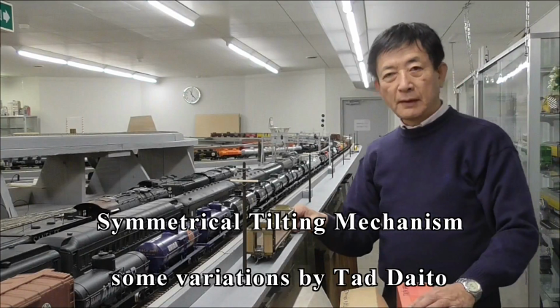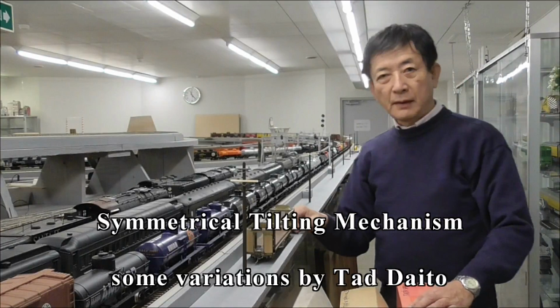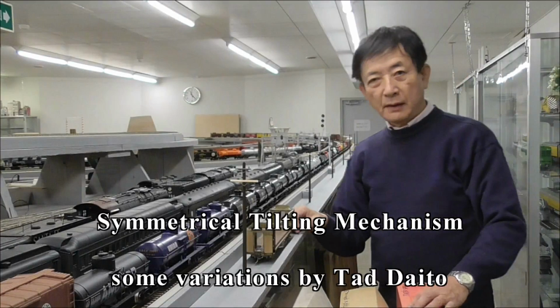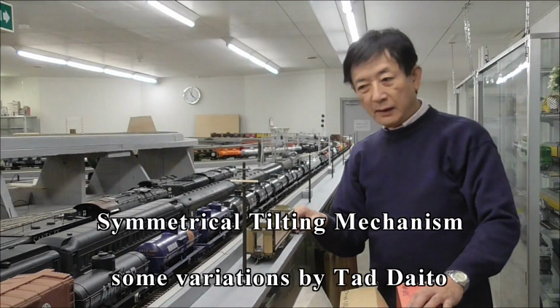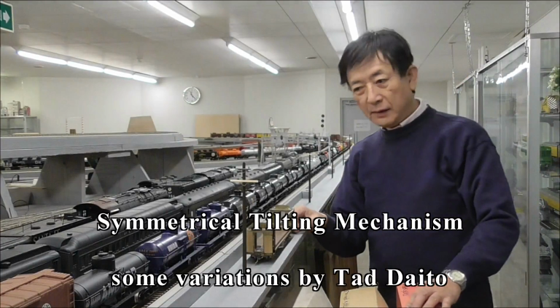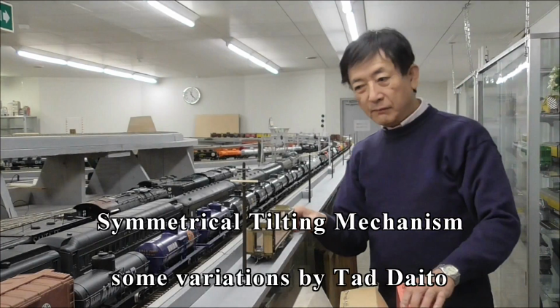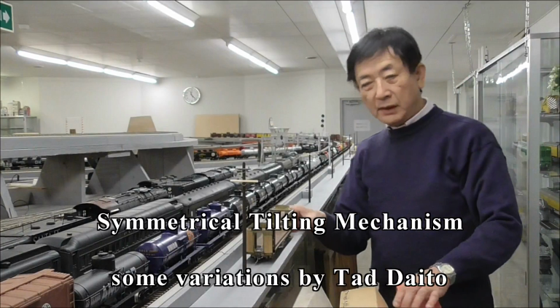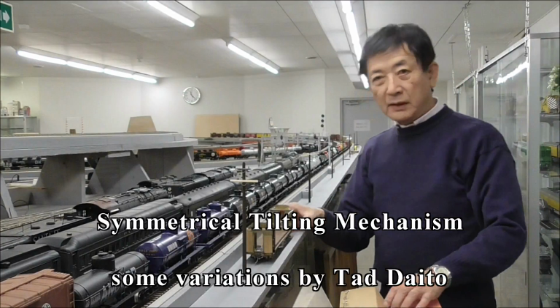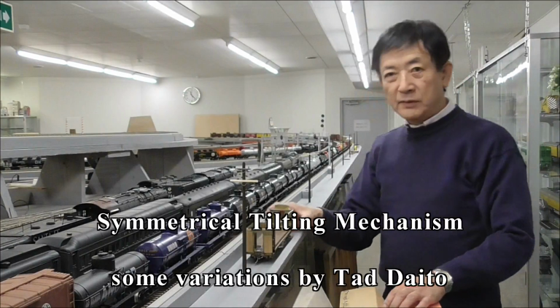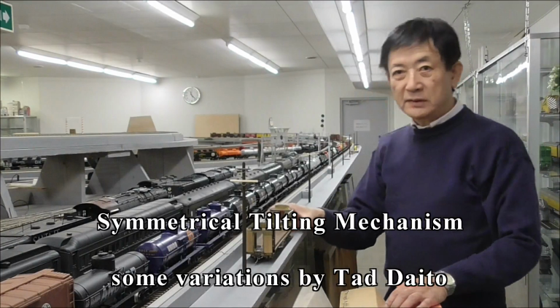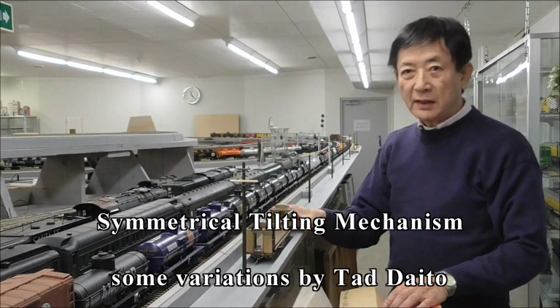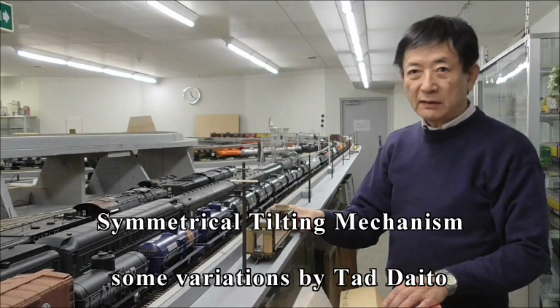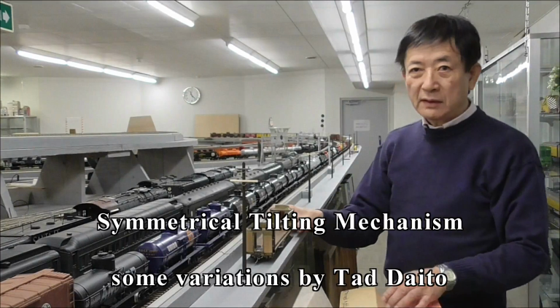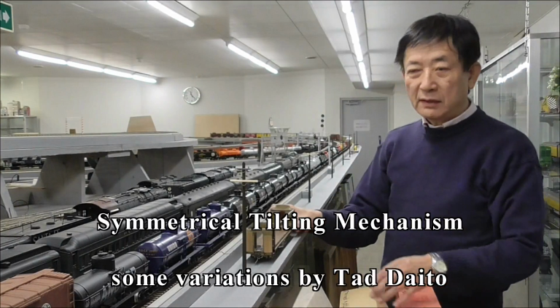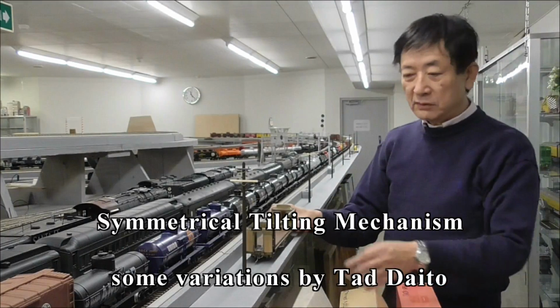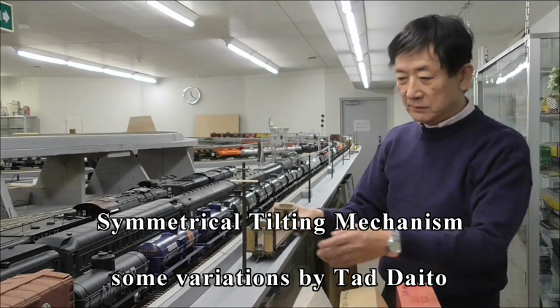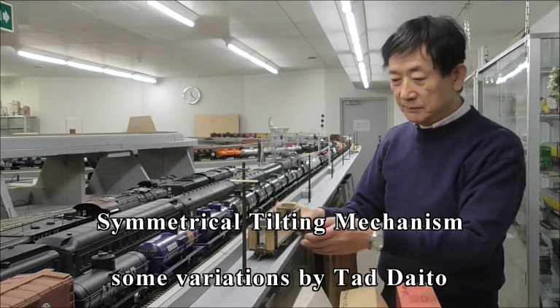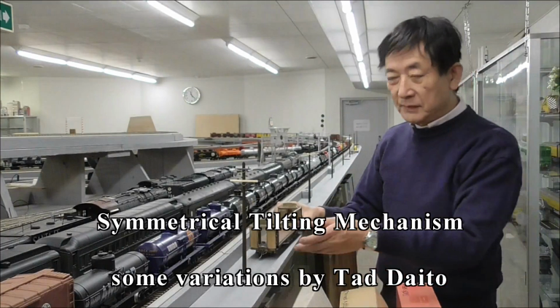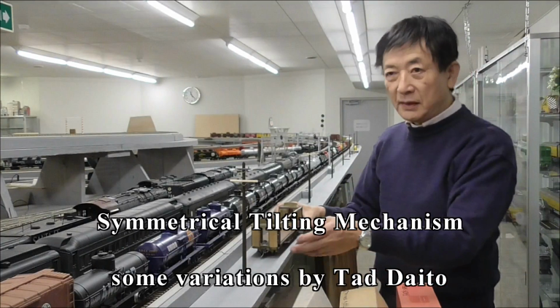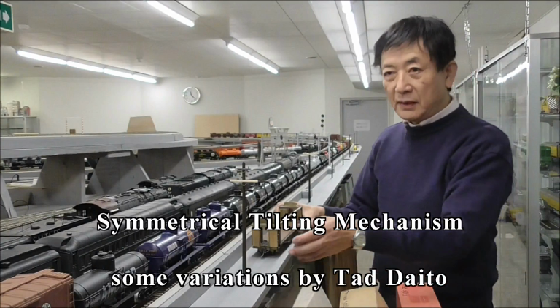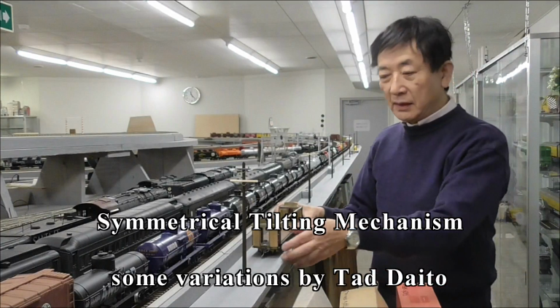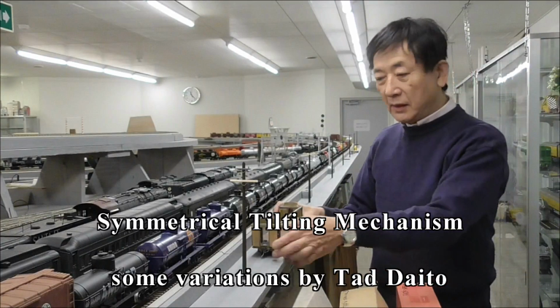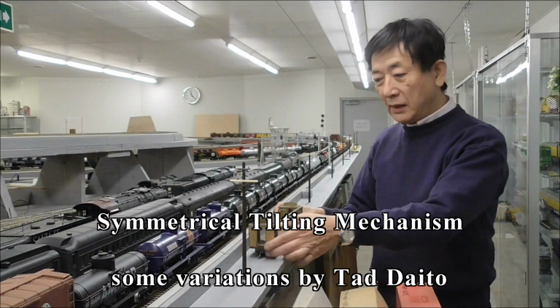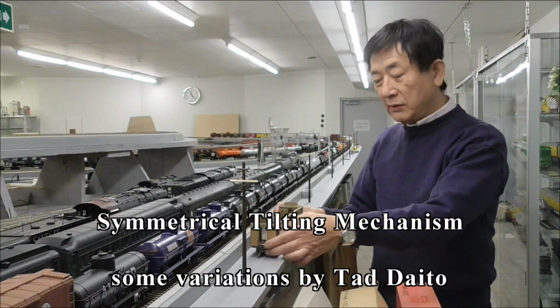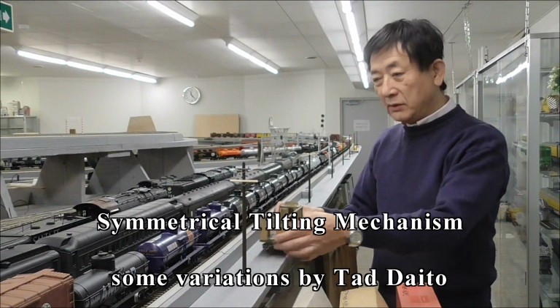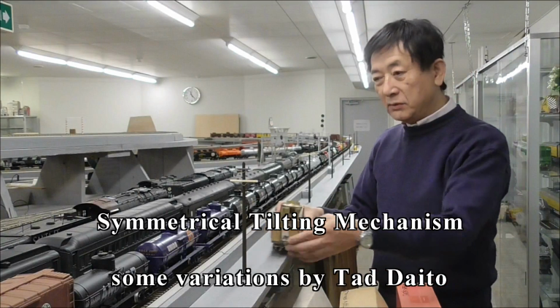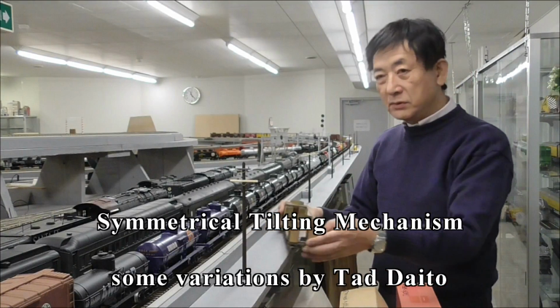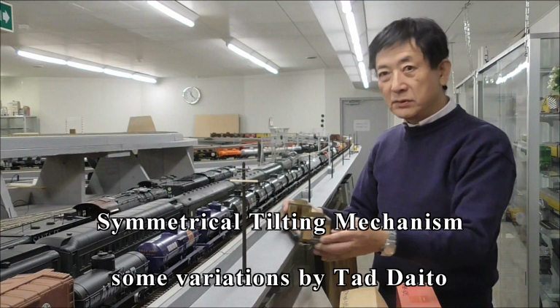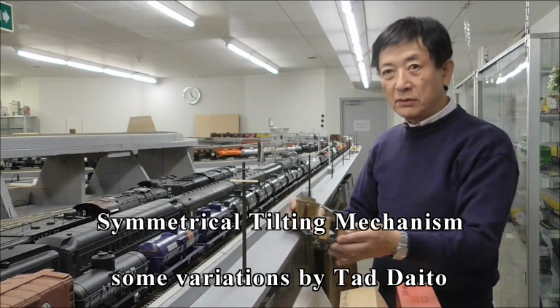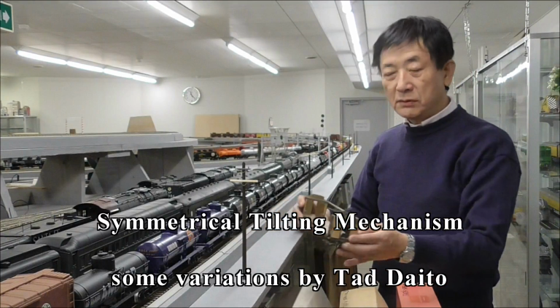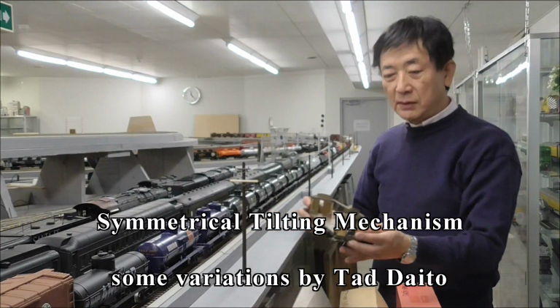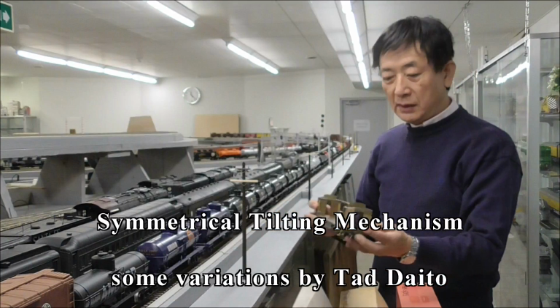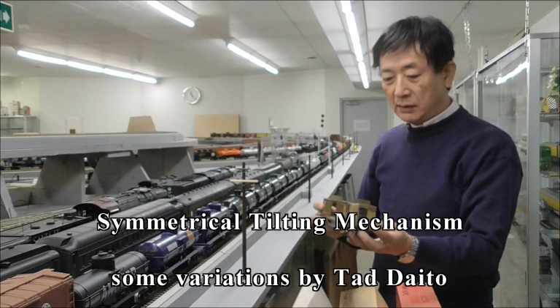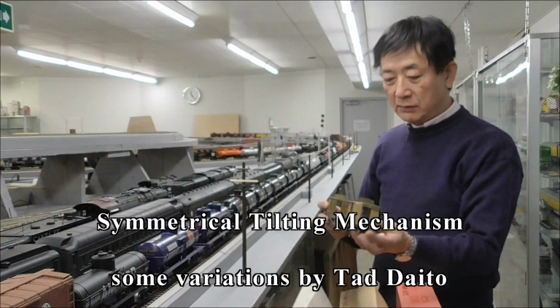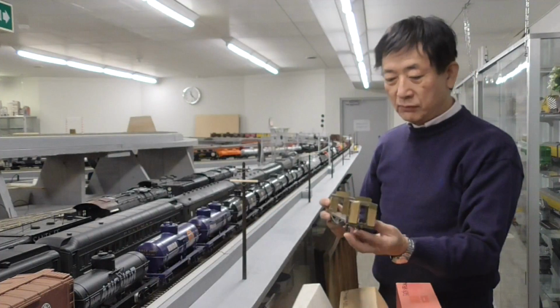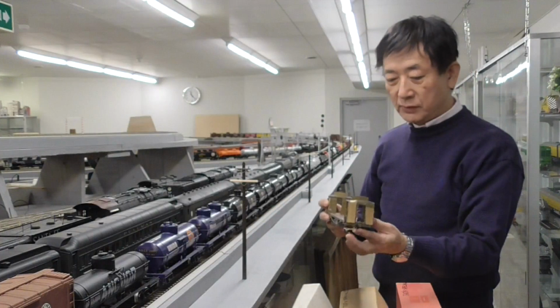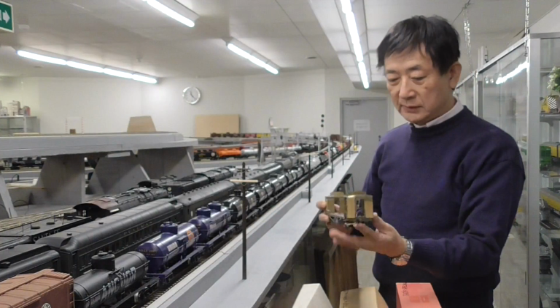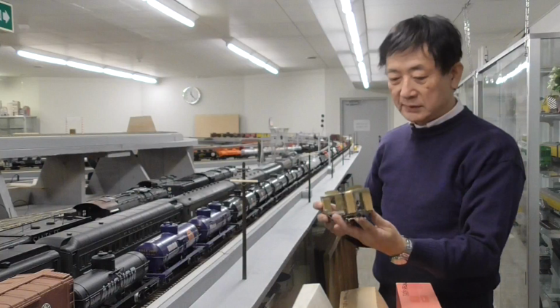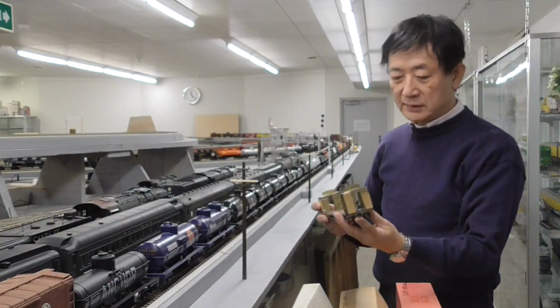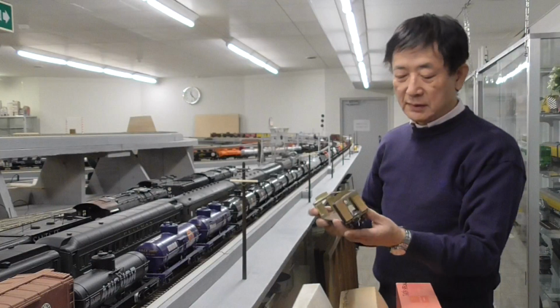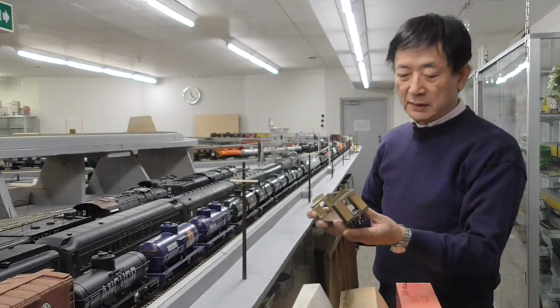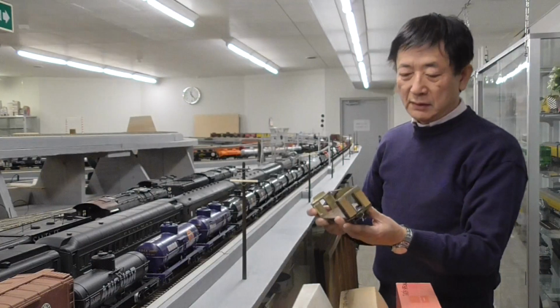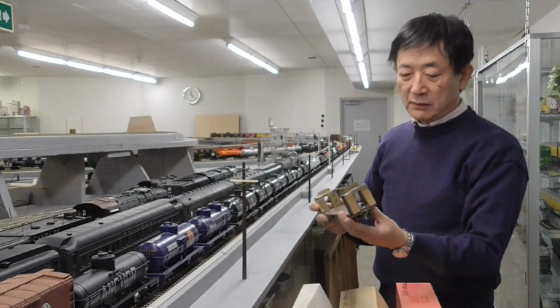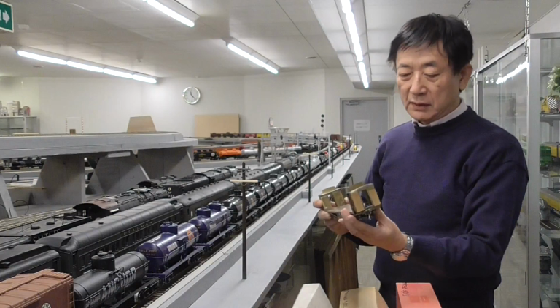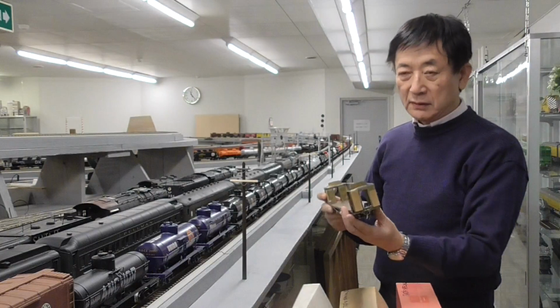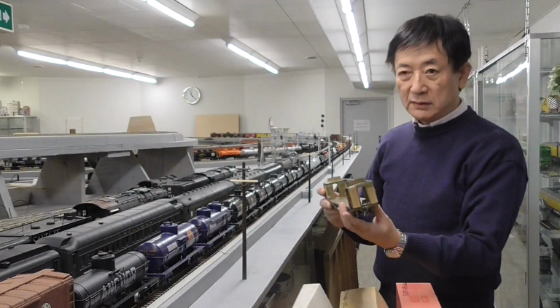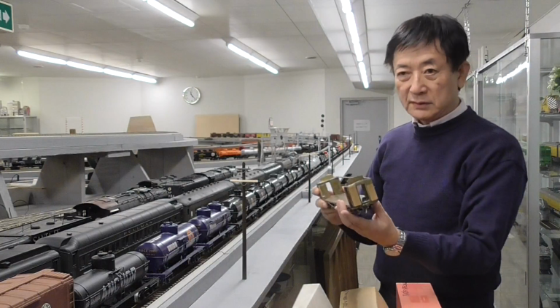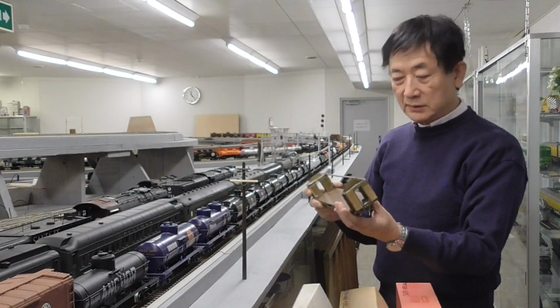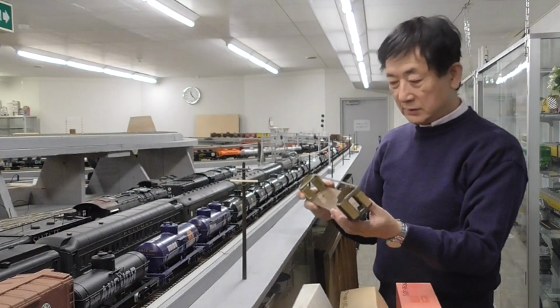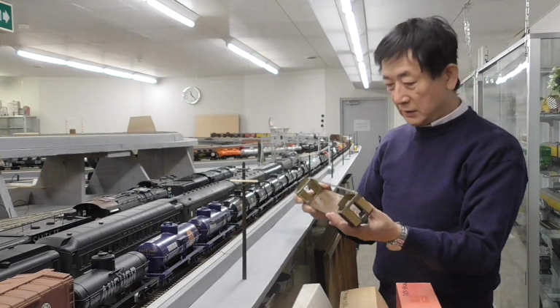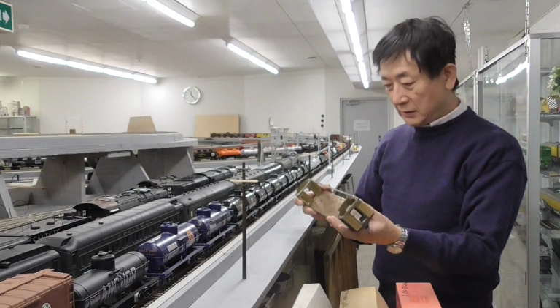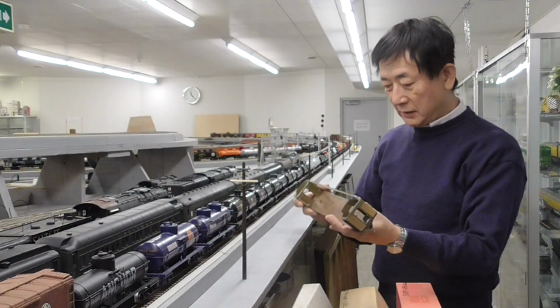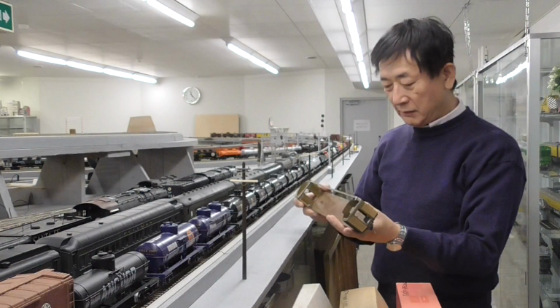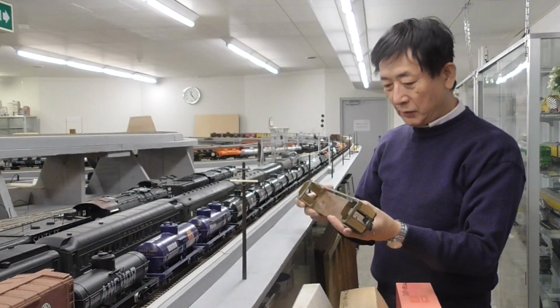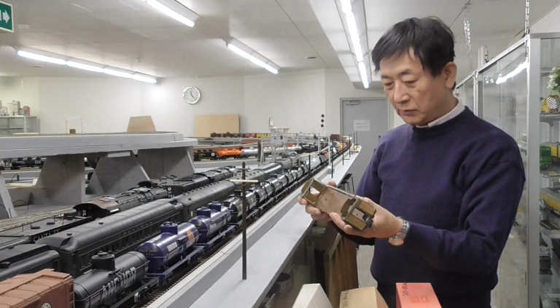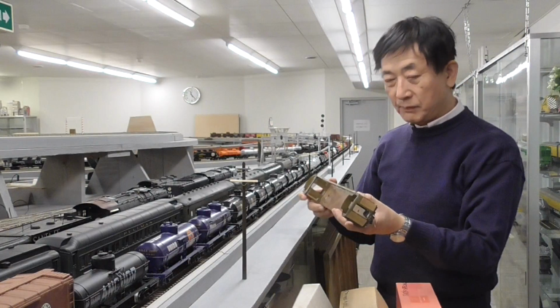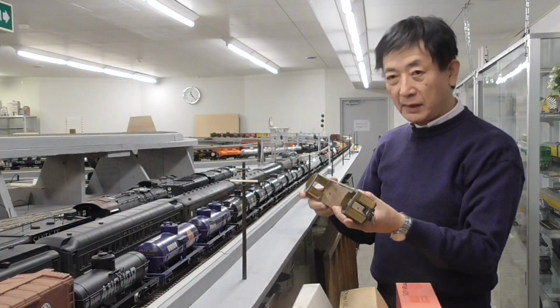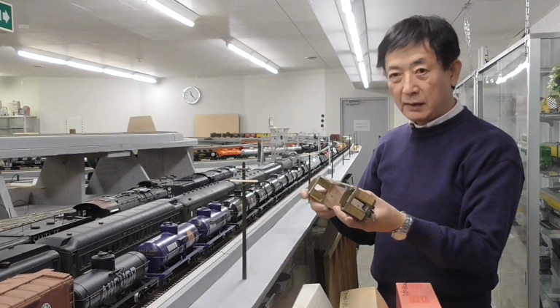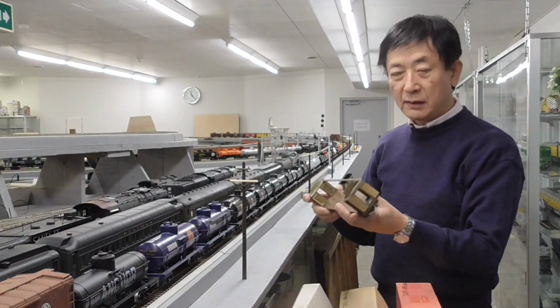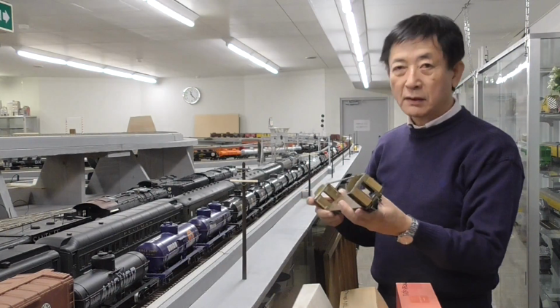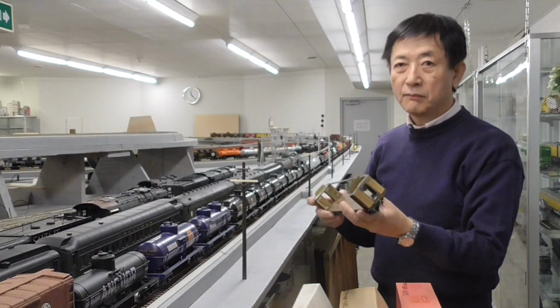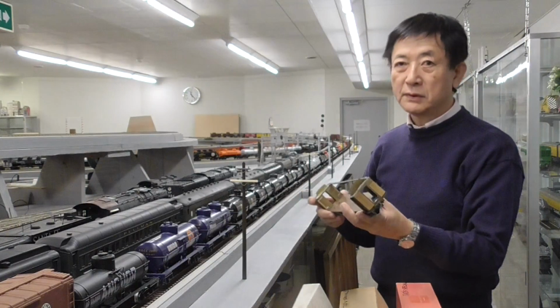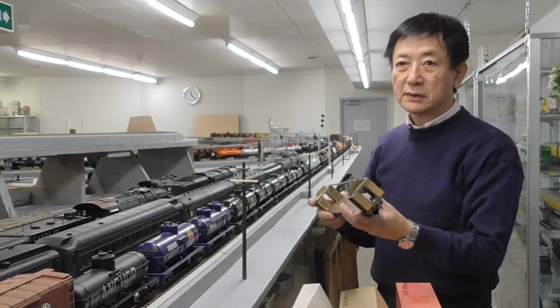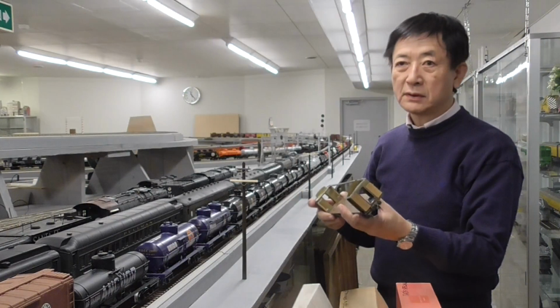Hi, my name is Ted Daito. I'd like to show you how it works. This is the model by Mr. Gou Itou.